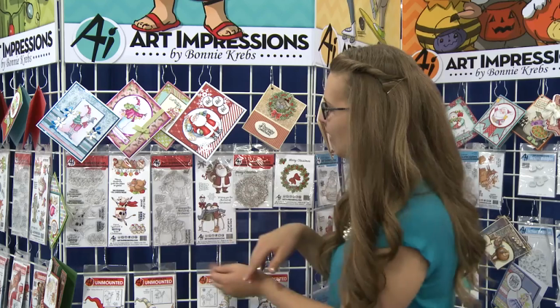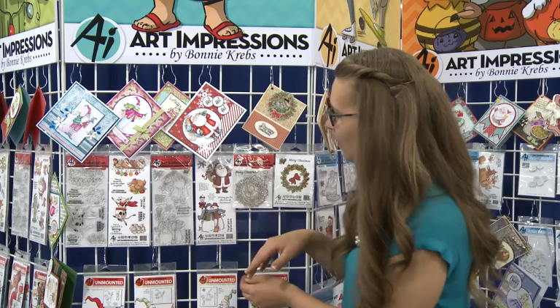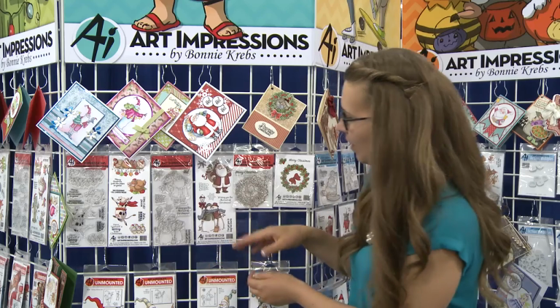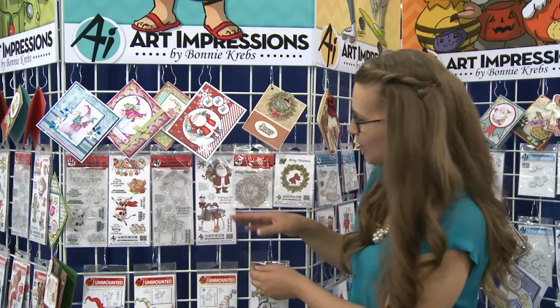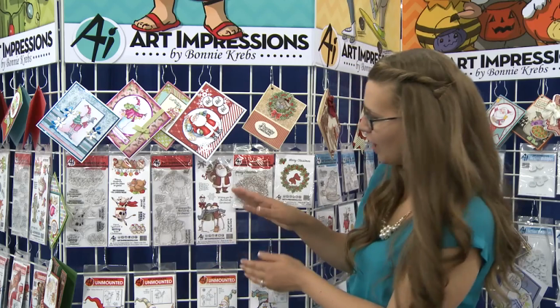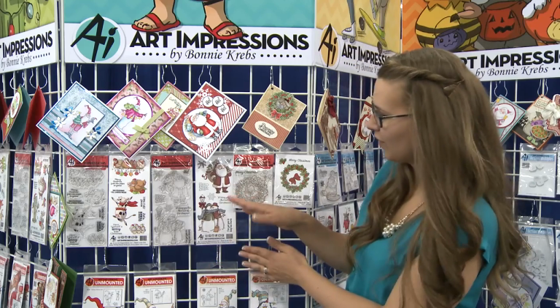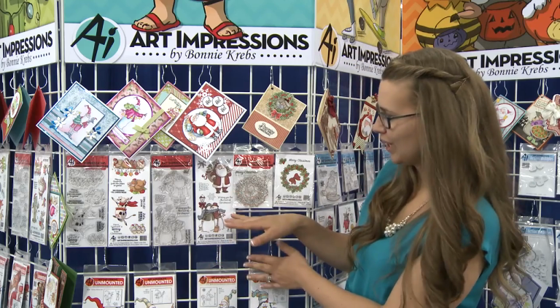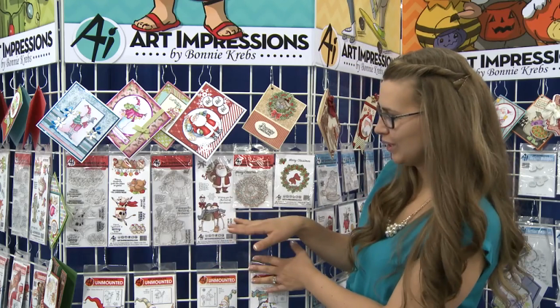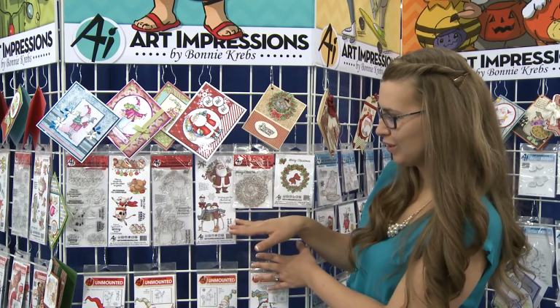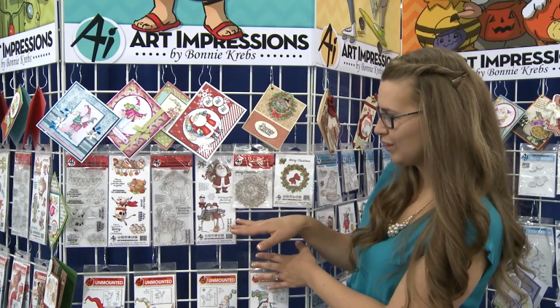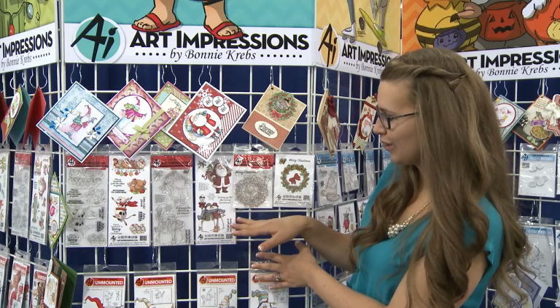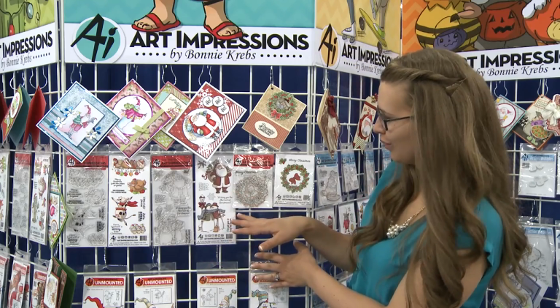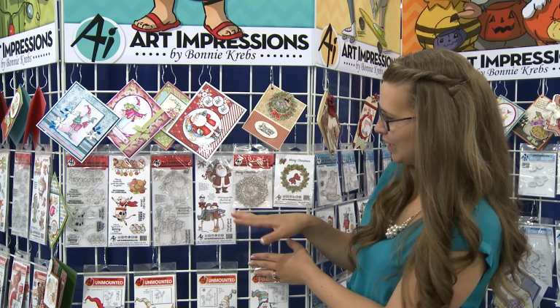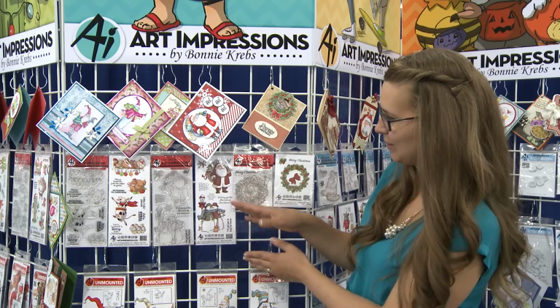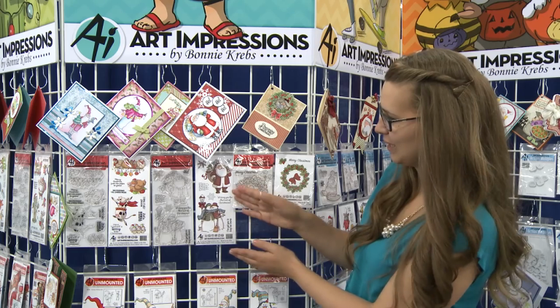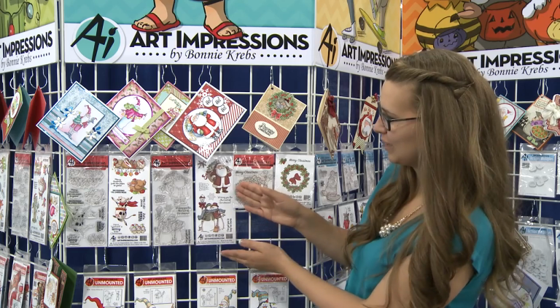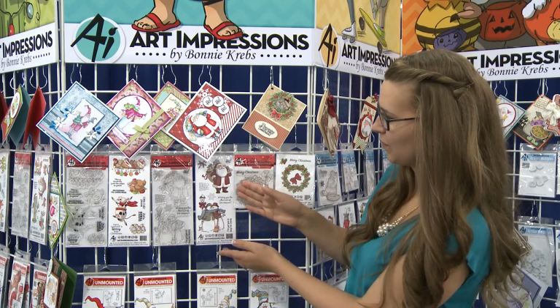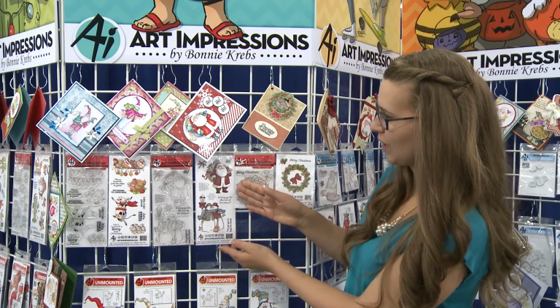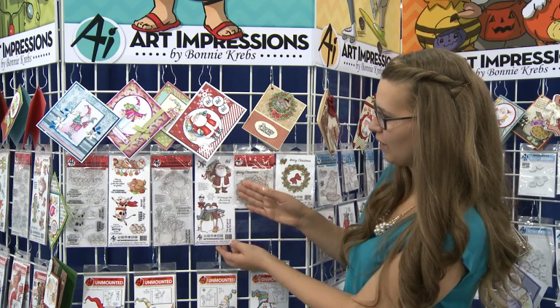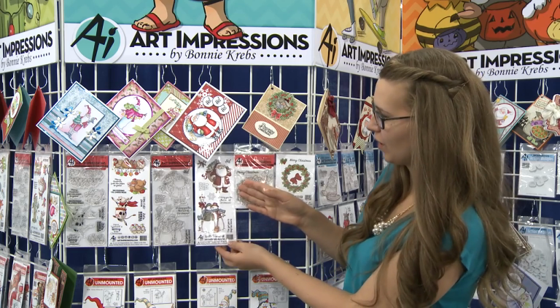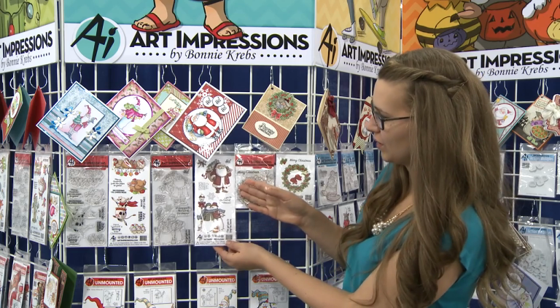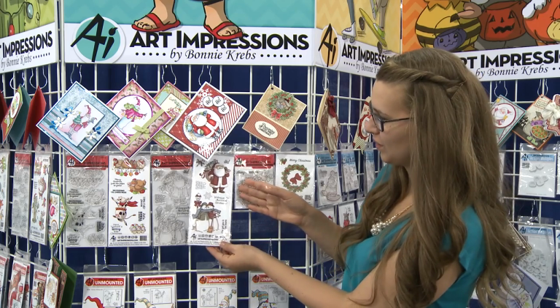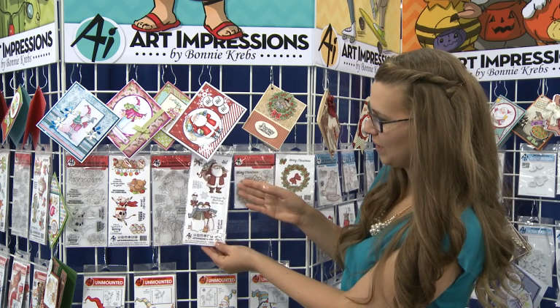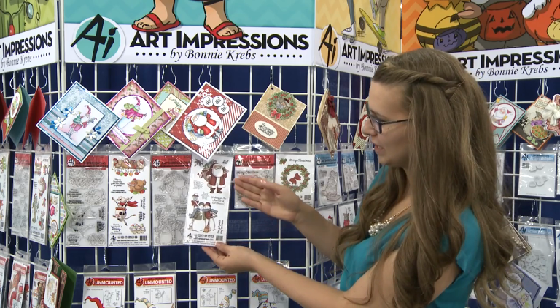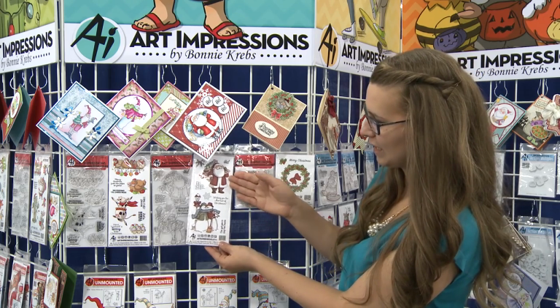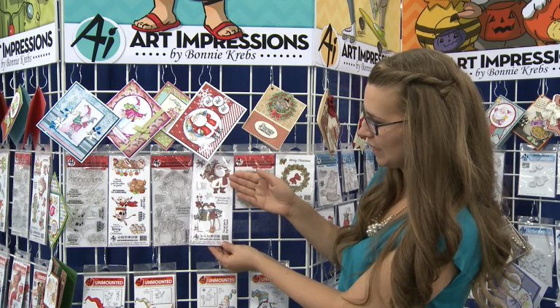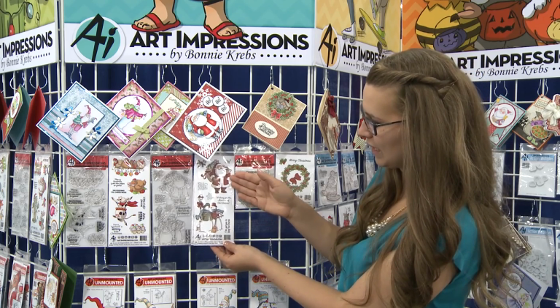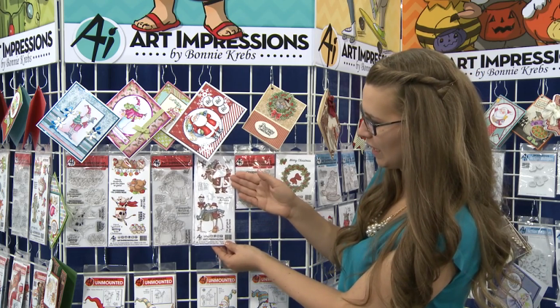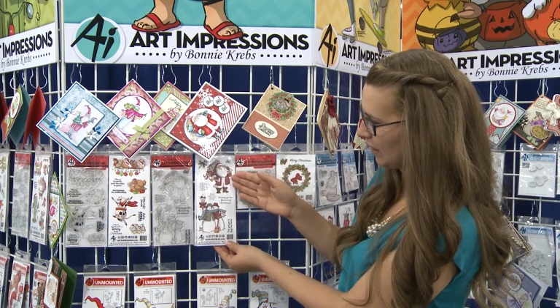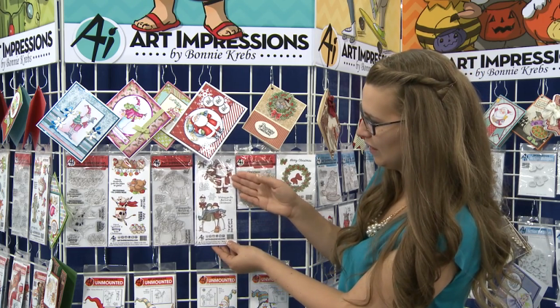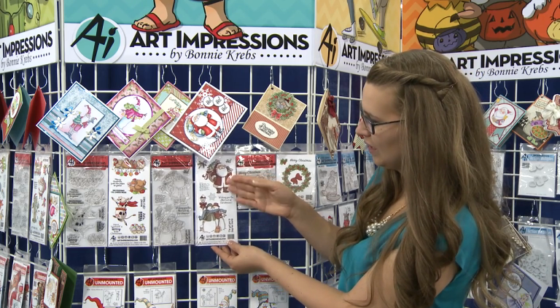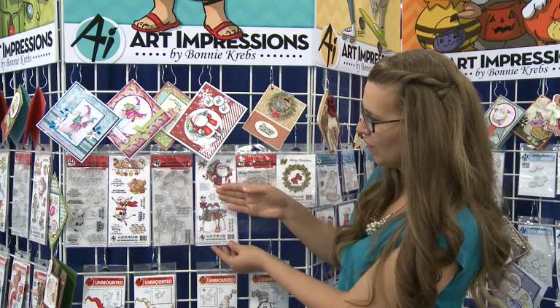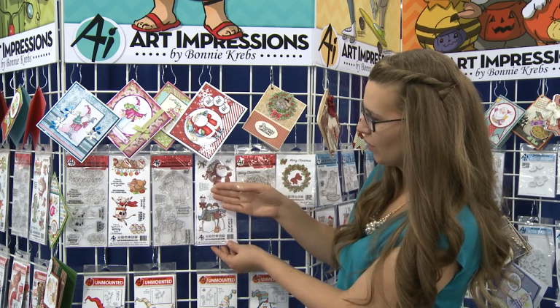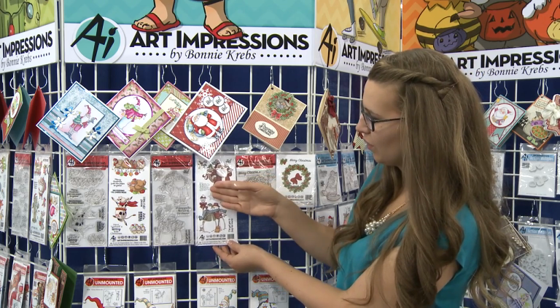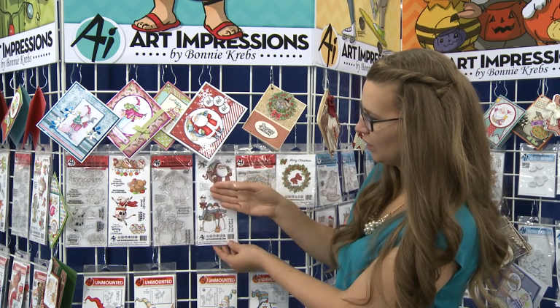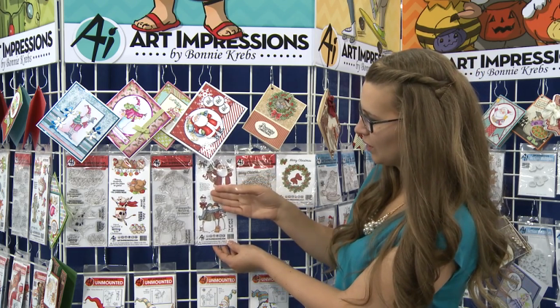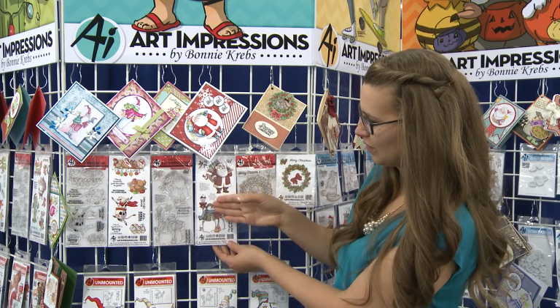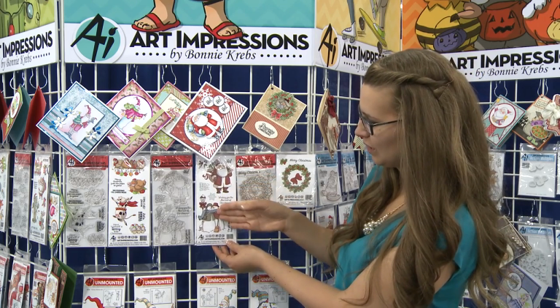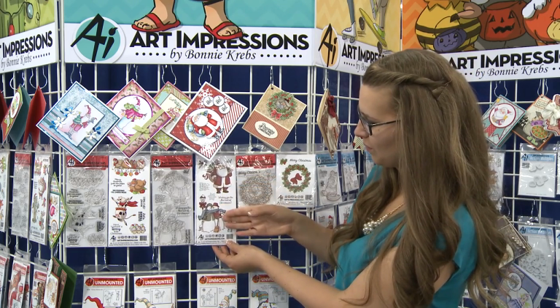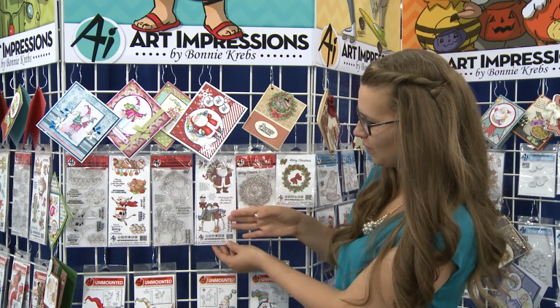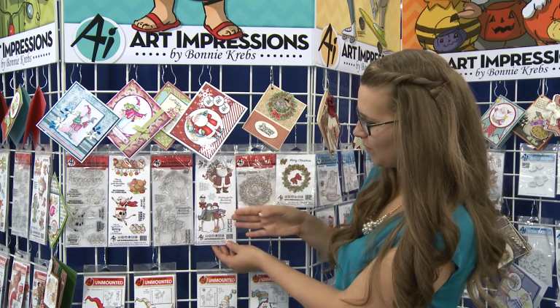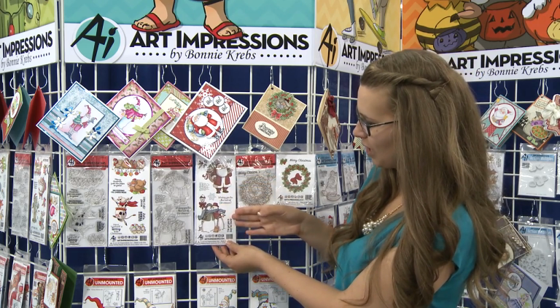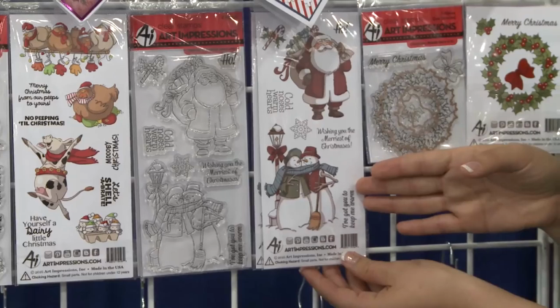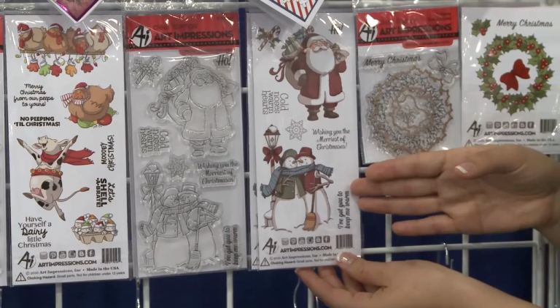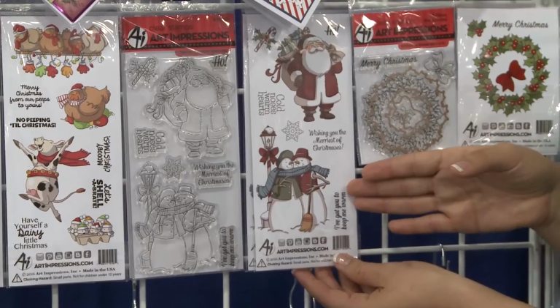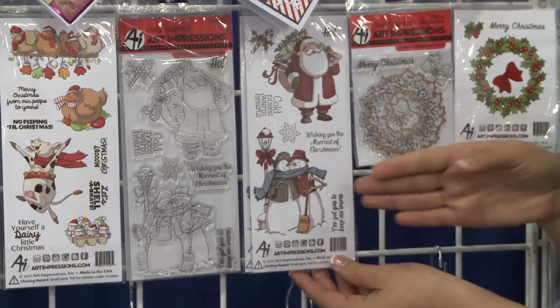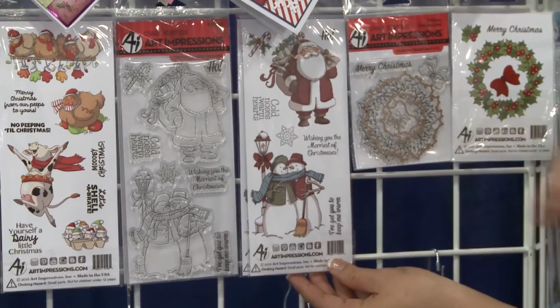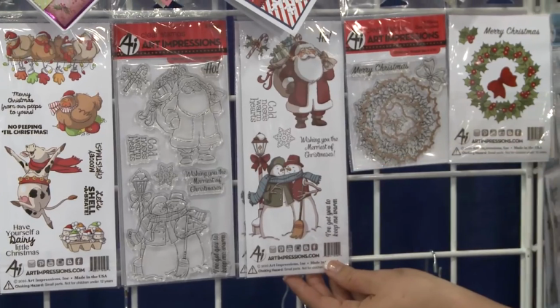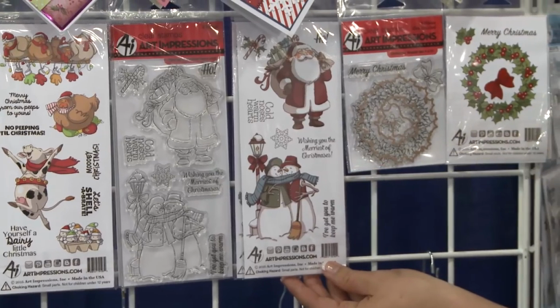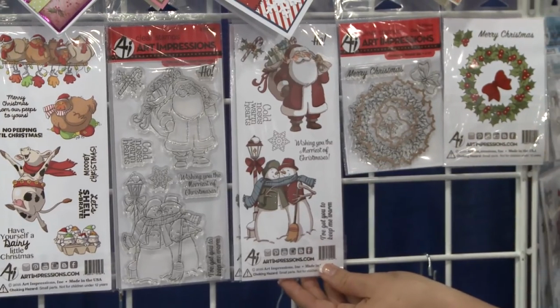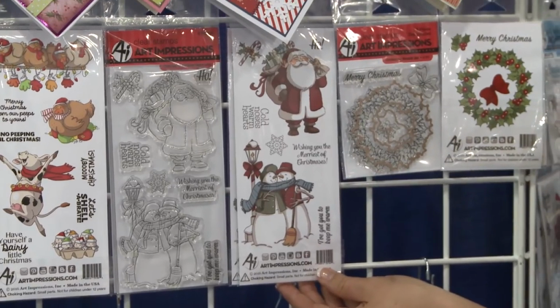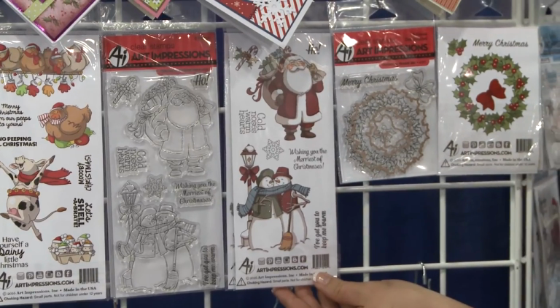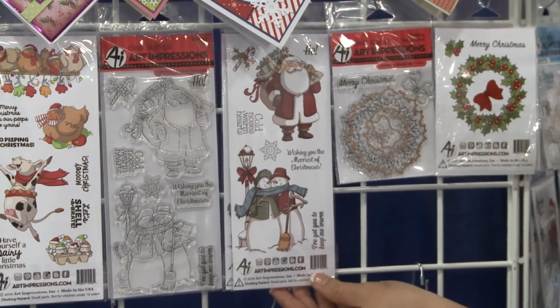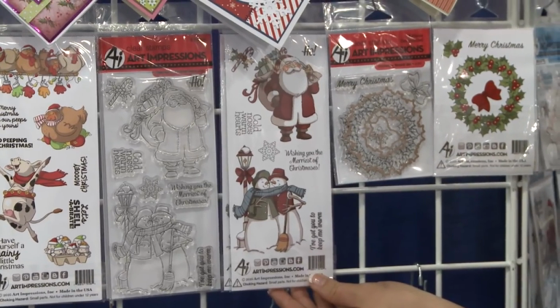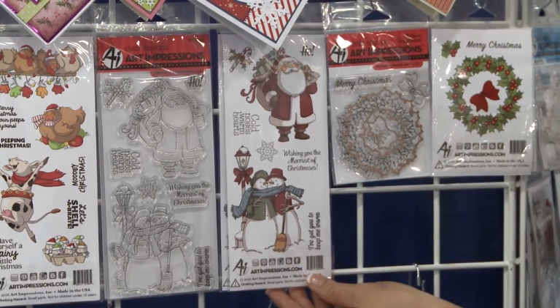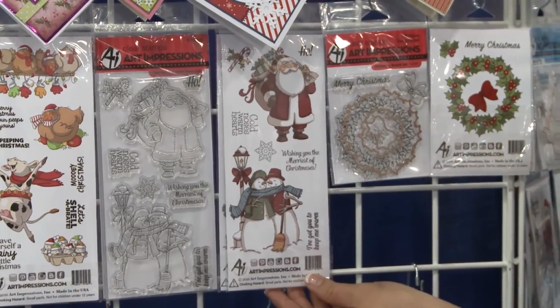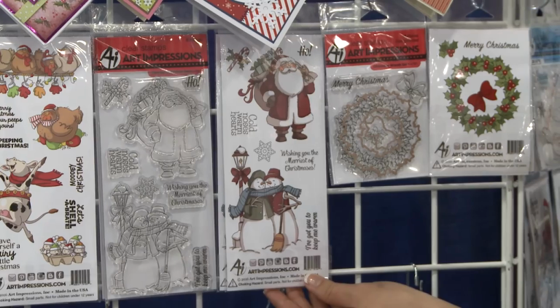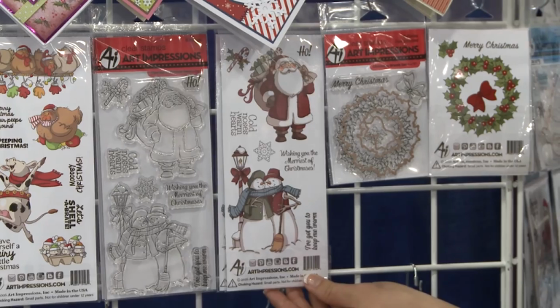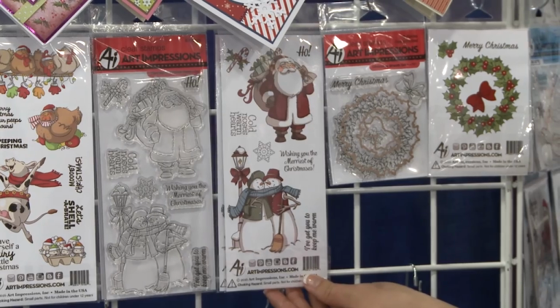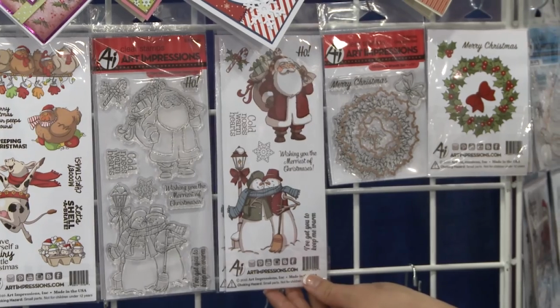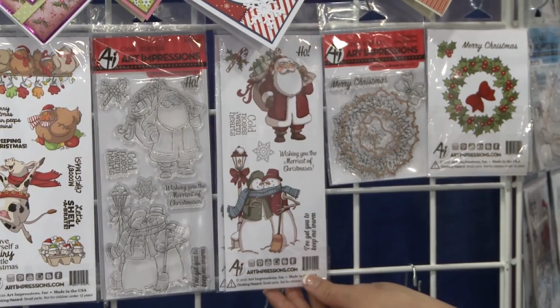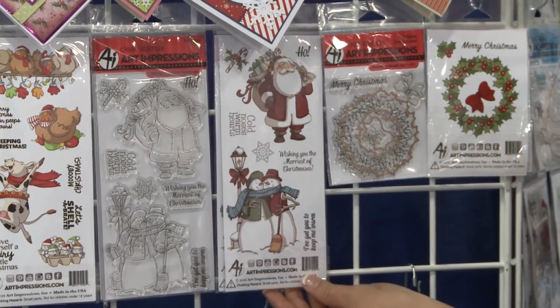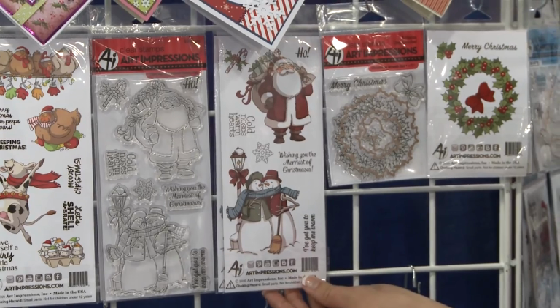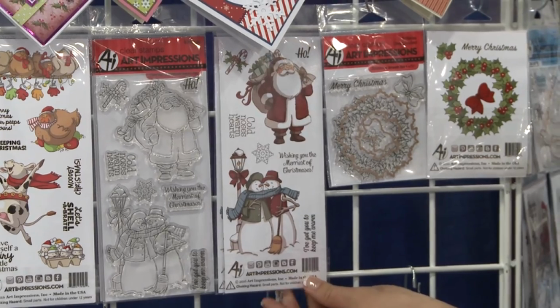We also have a traditional Christmas as well — our sweet Santa, cold noses, warm hearts, and our cute little snowmen as well.